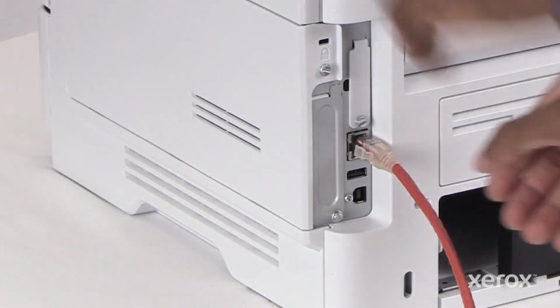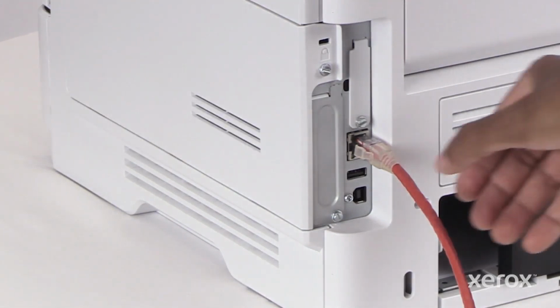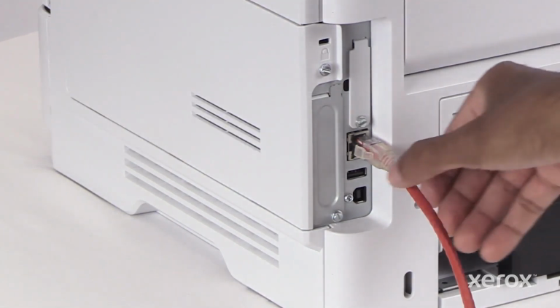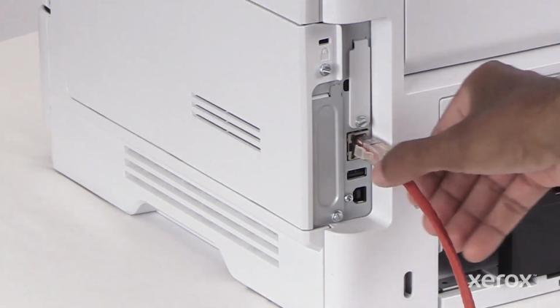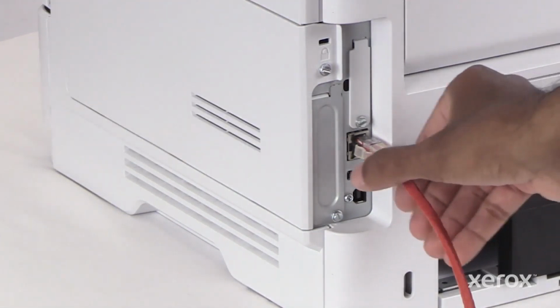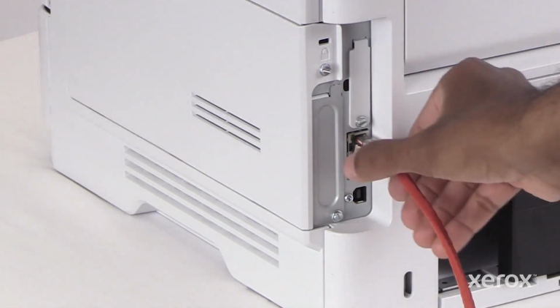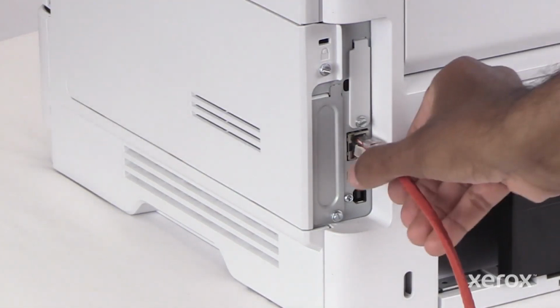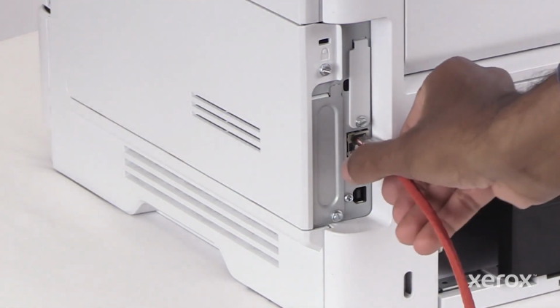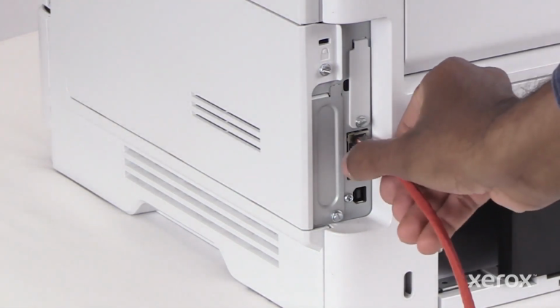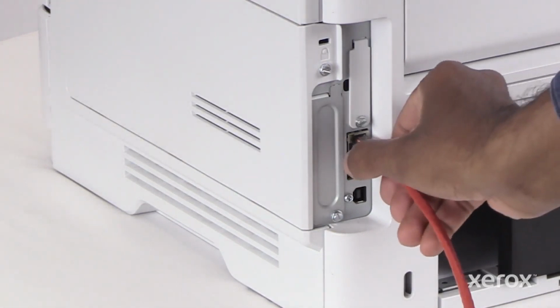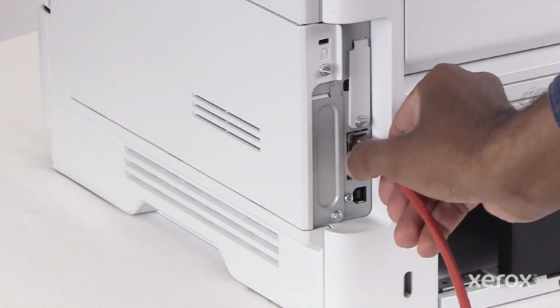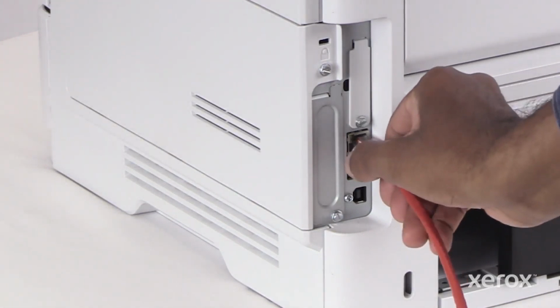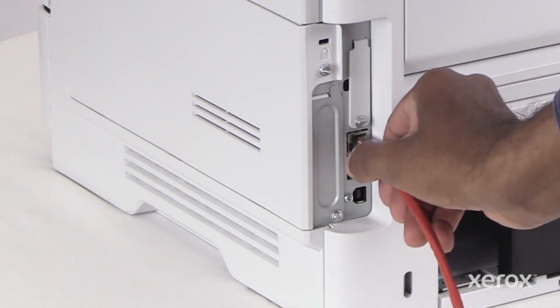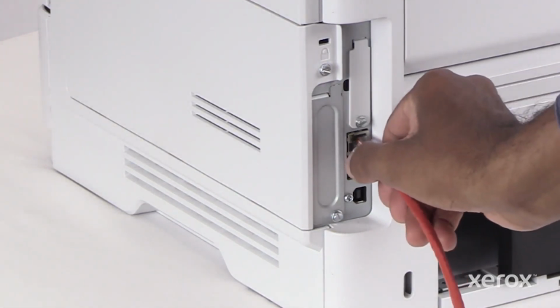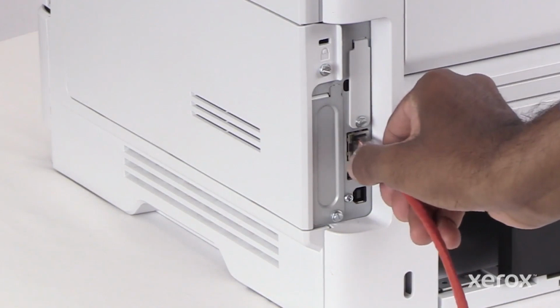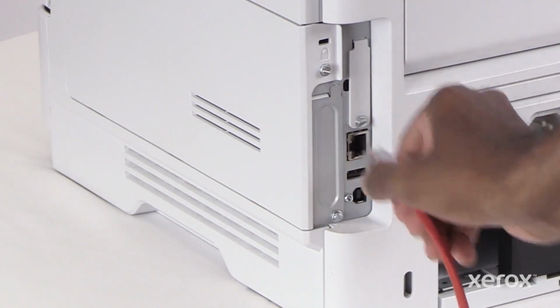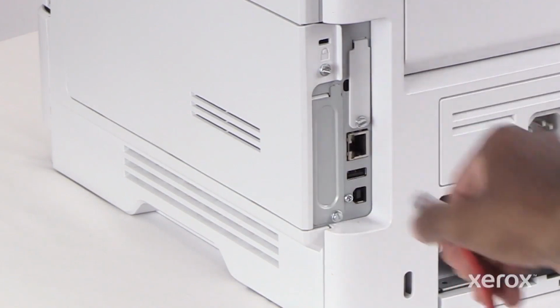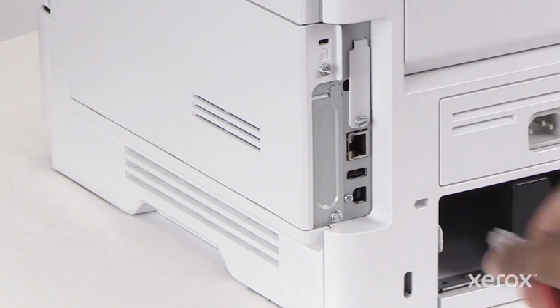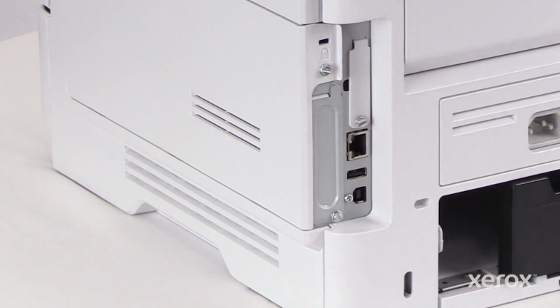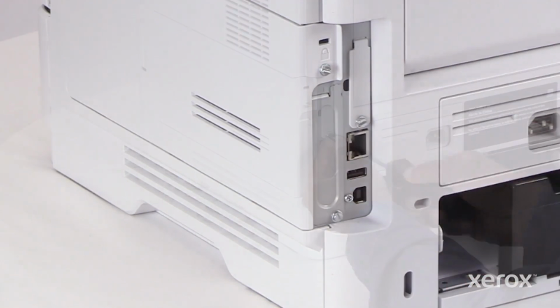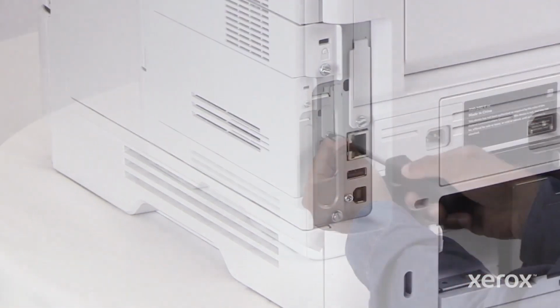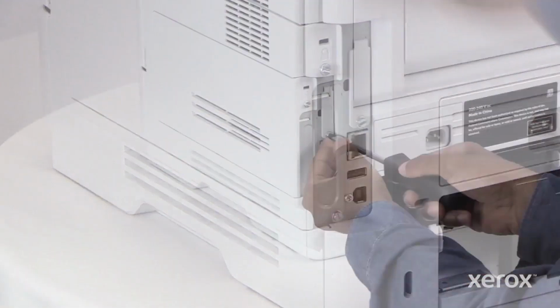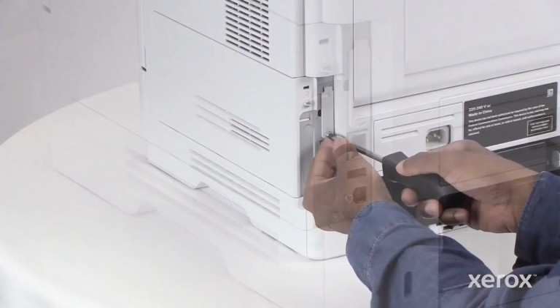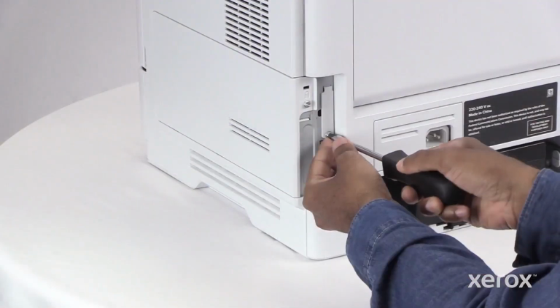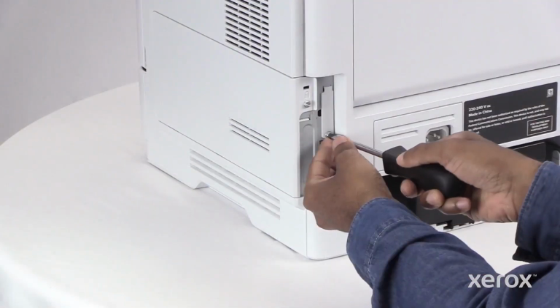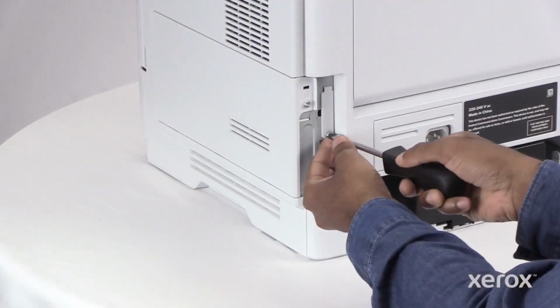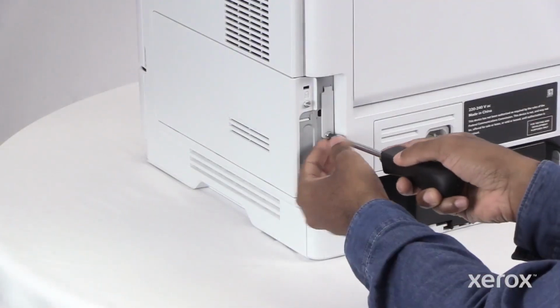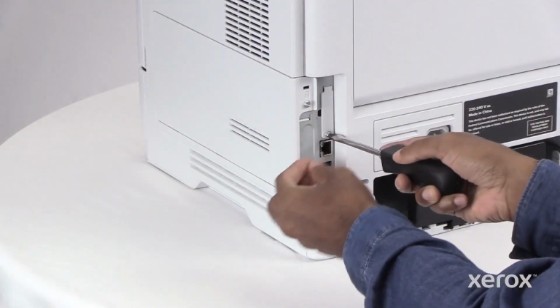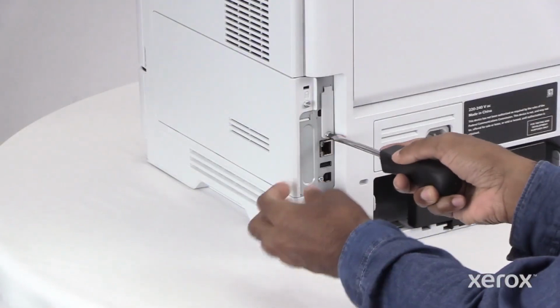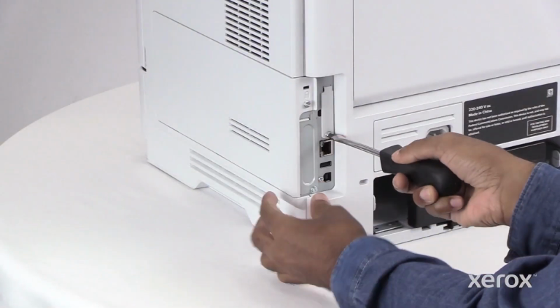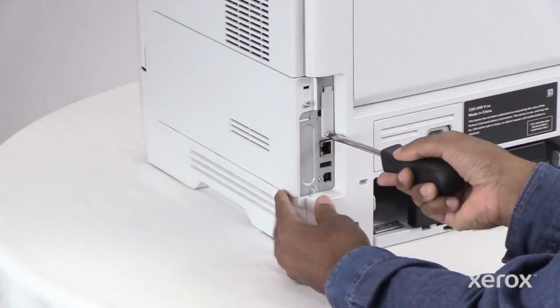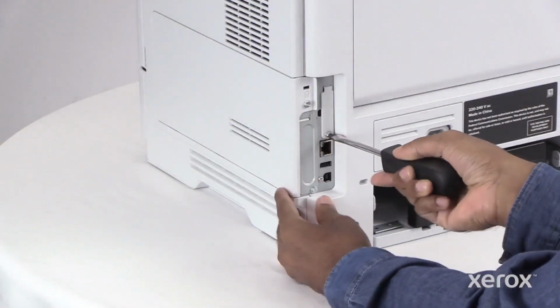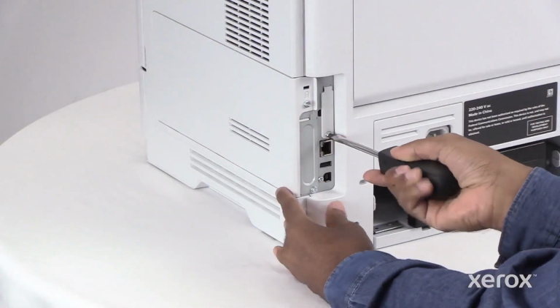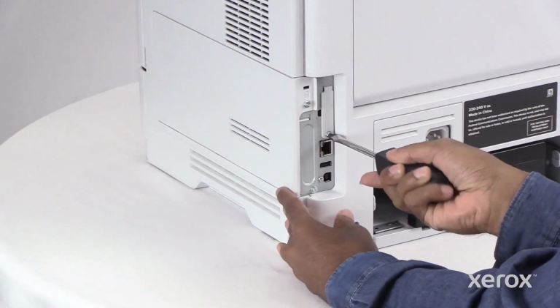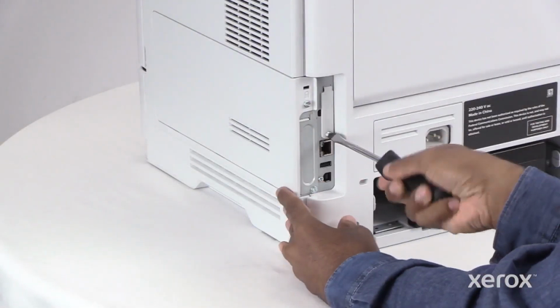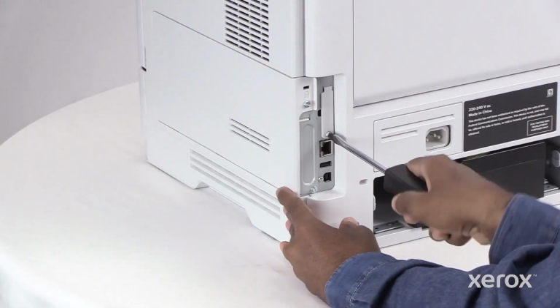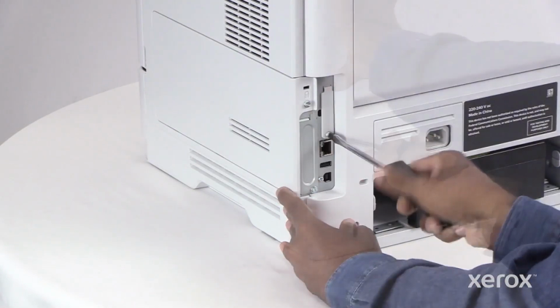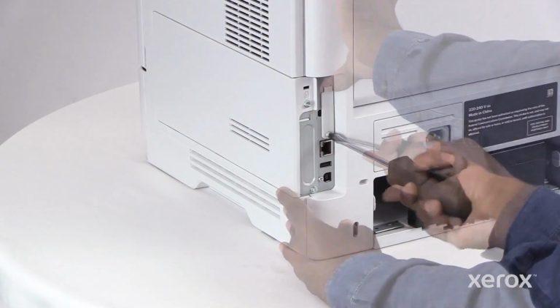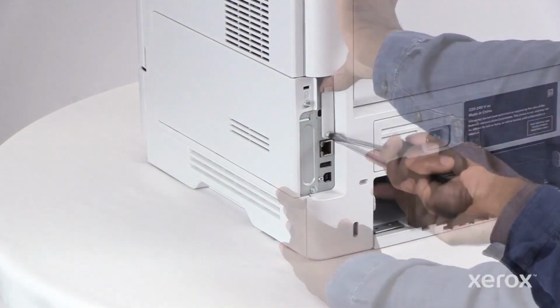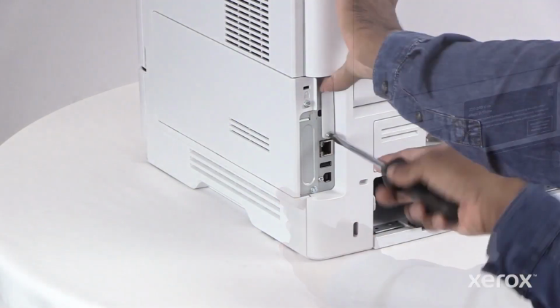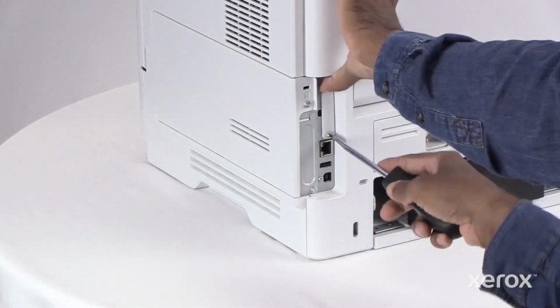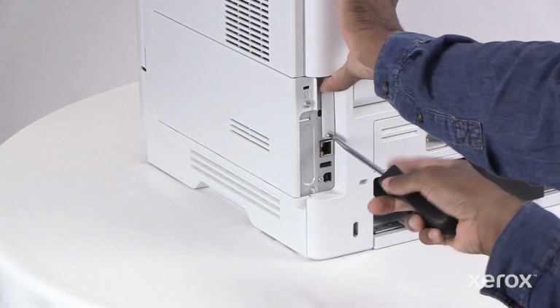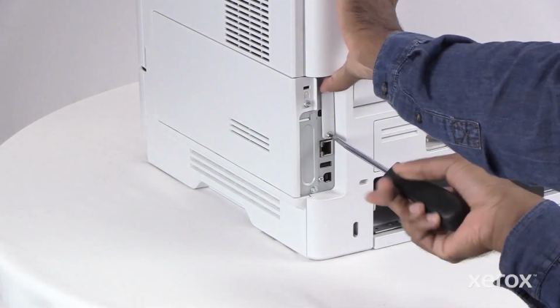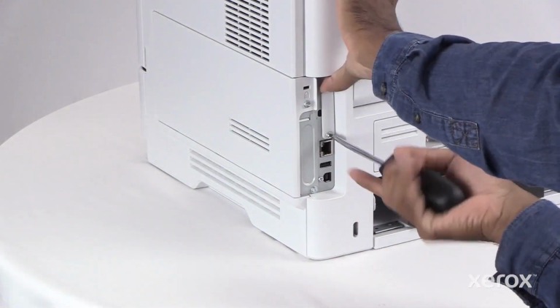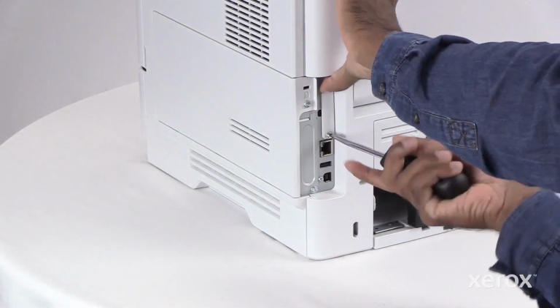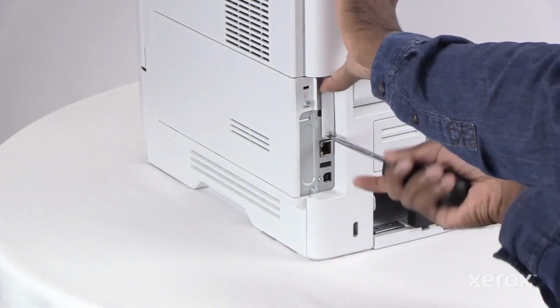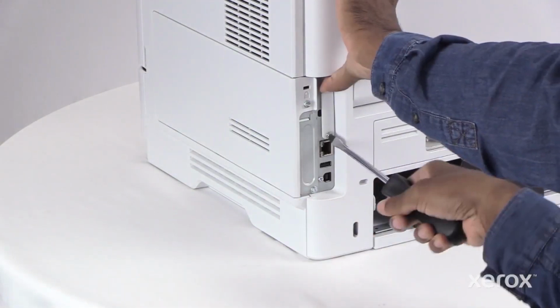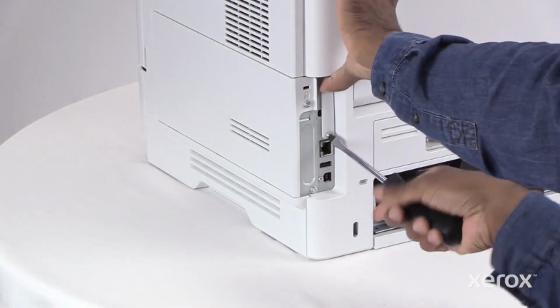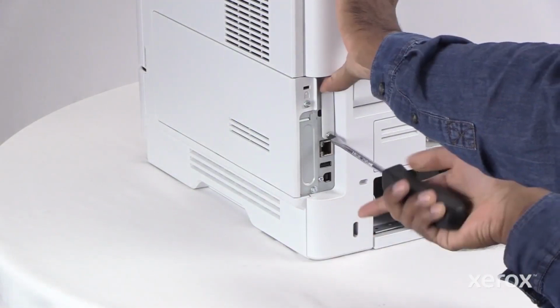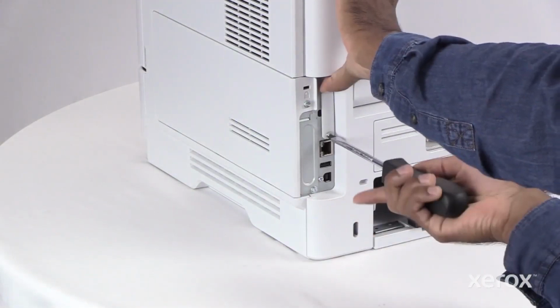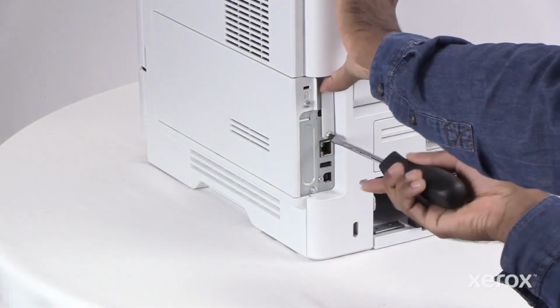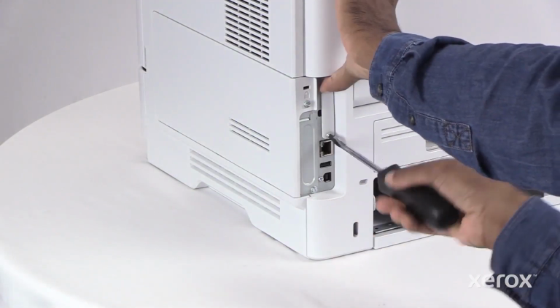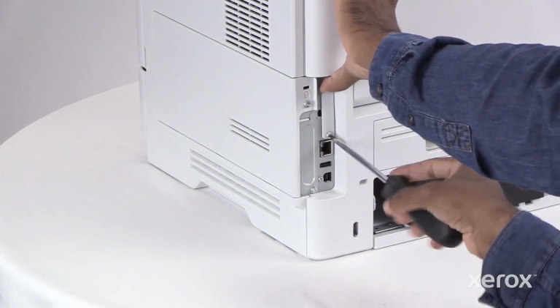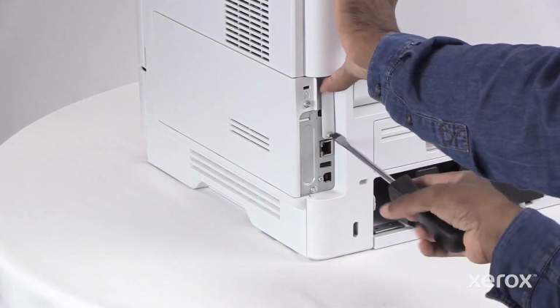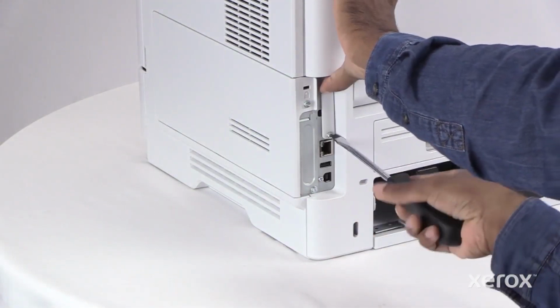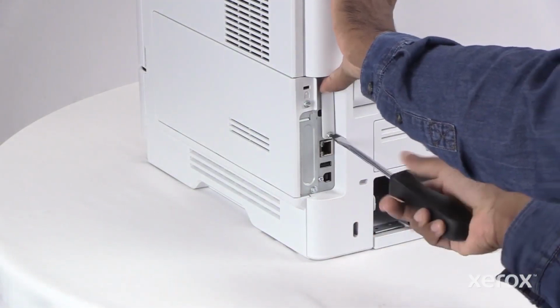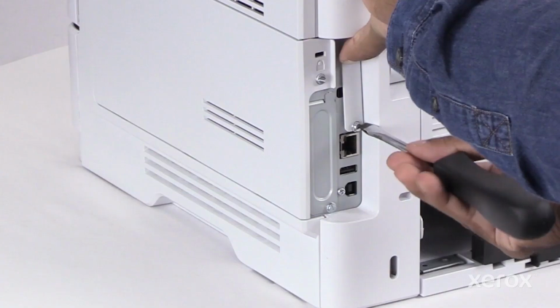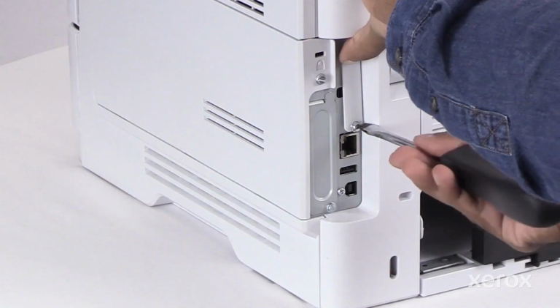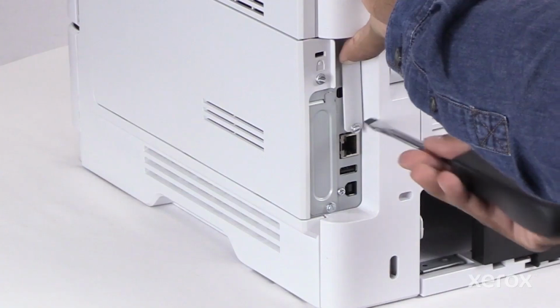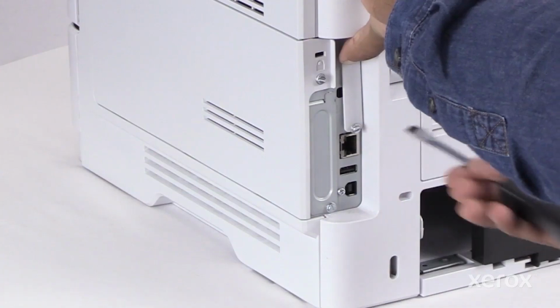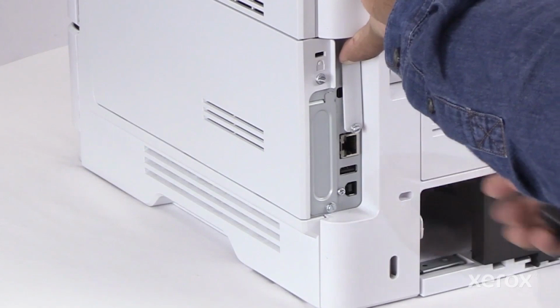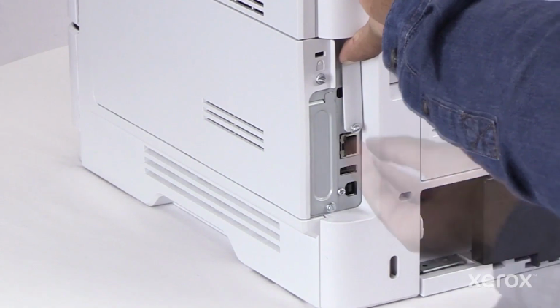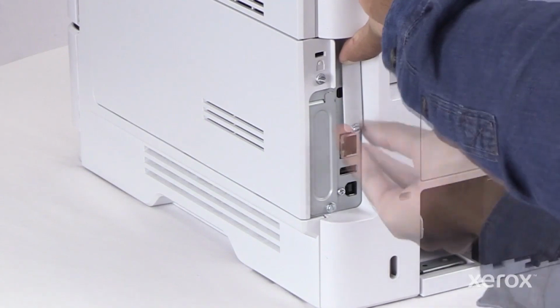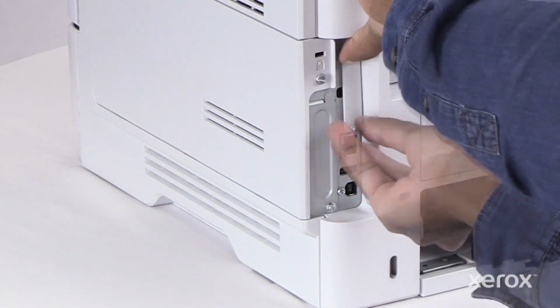Remove the ethernet cable. Then remove the screw and the Wi-Fi port cover from the rear side of the printer.